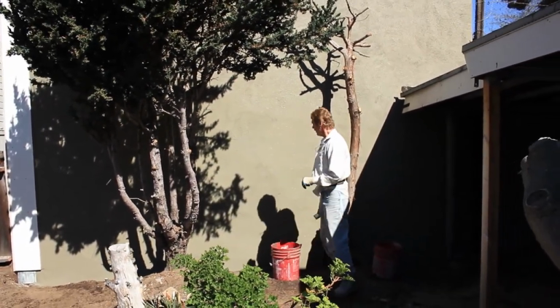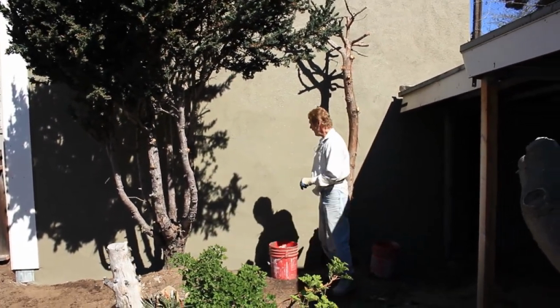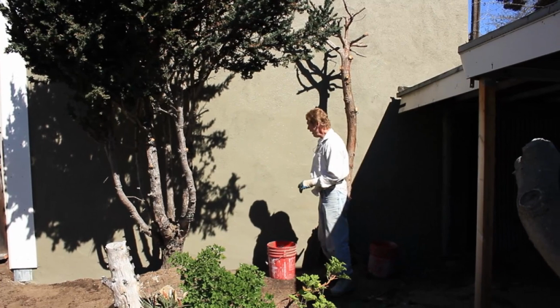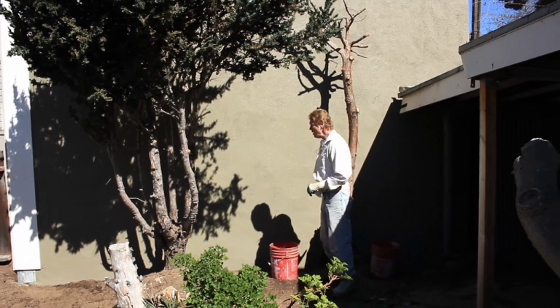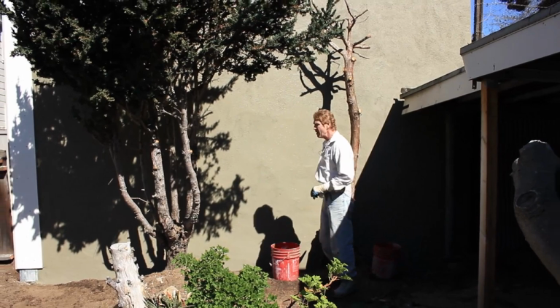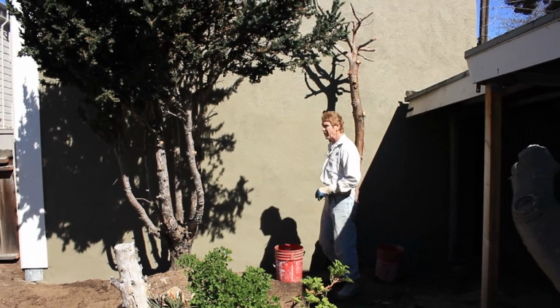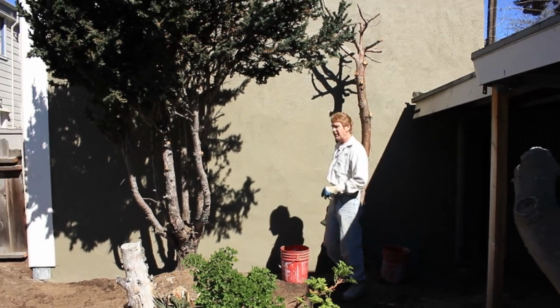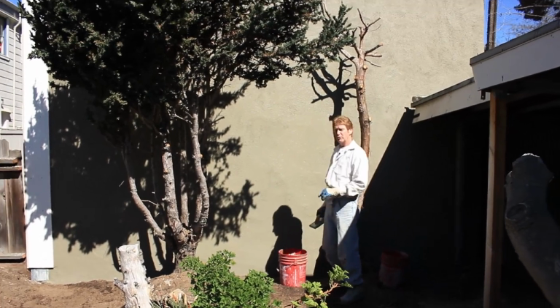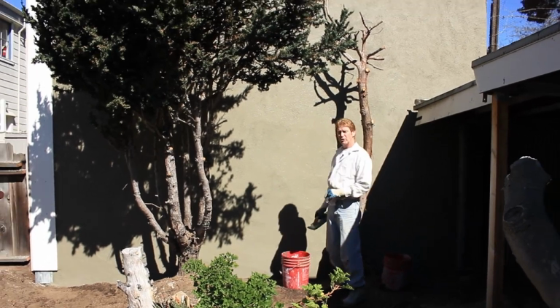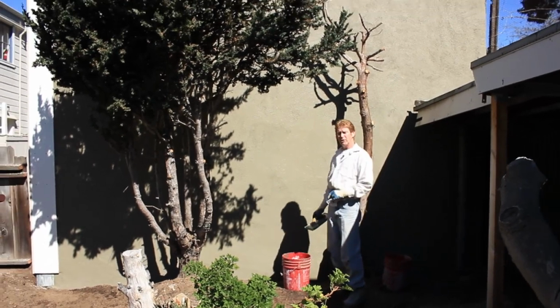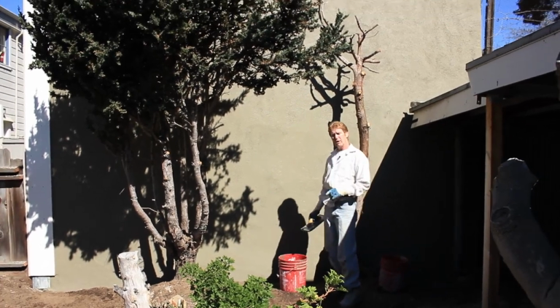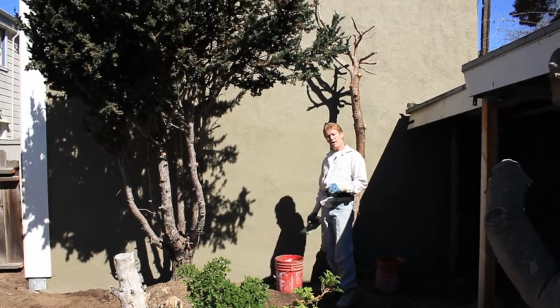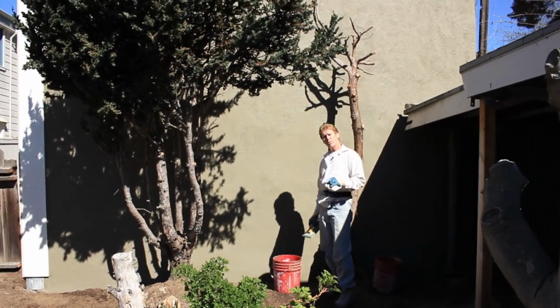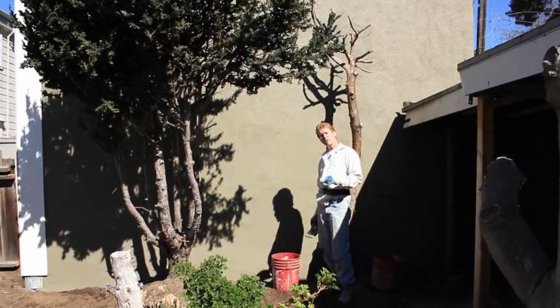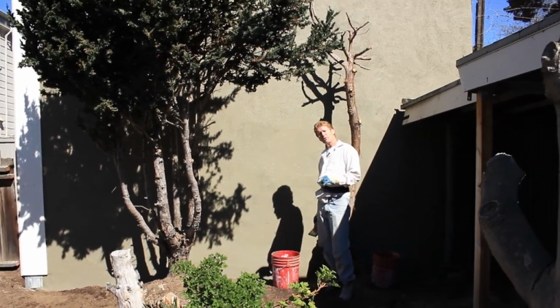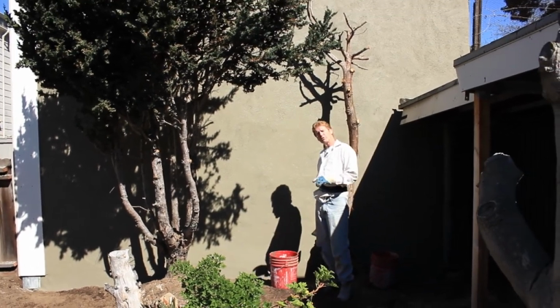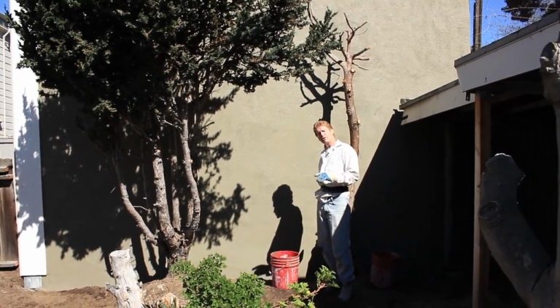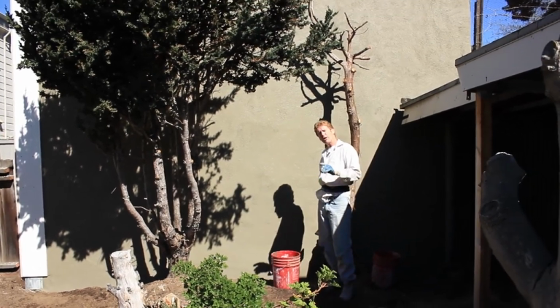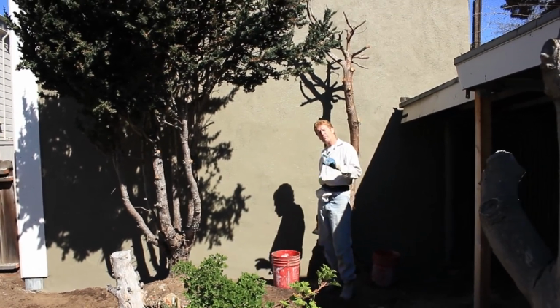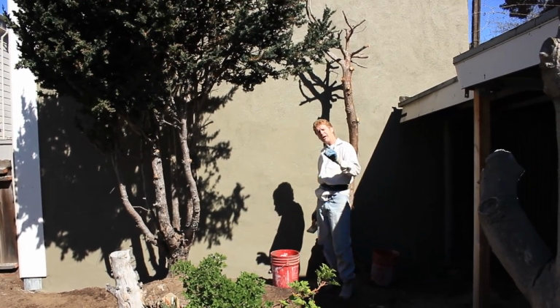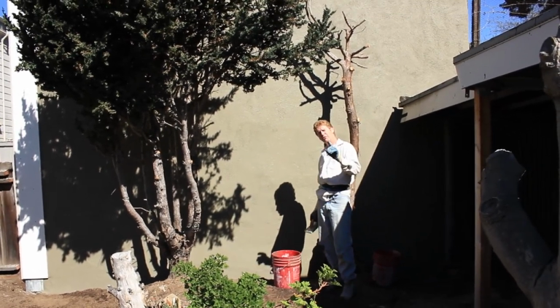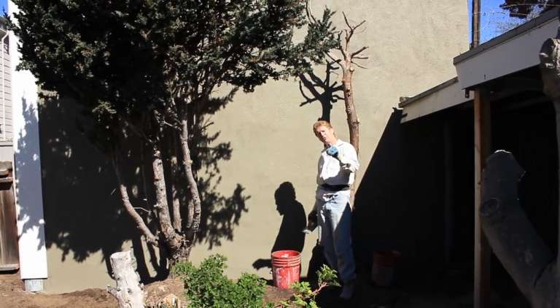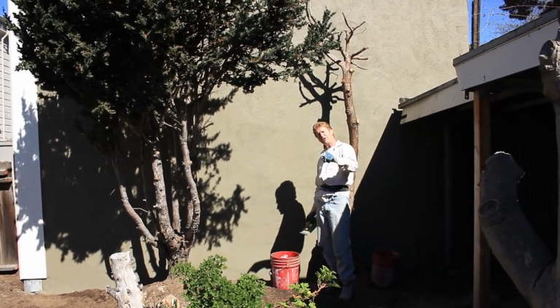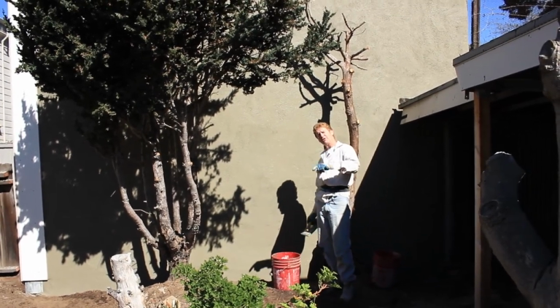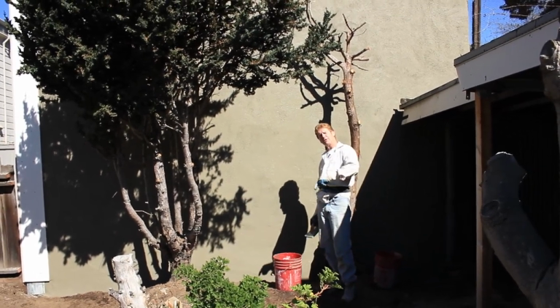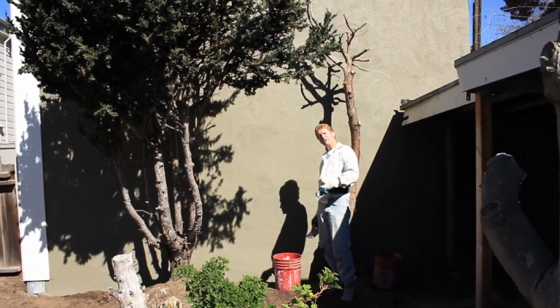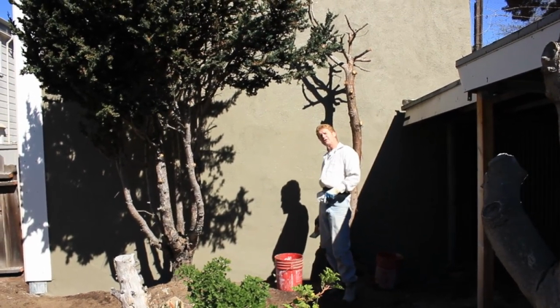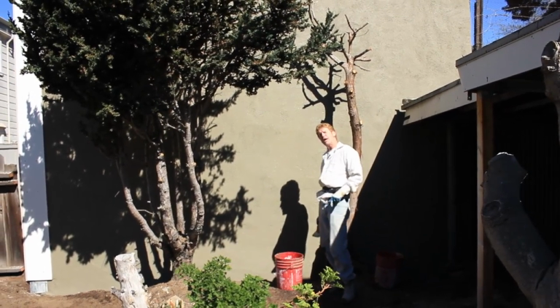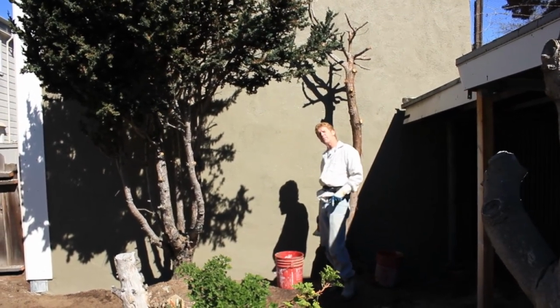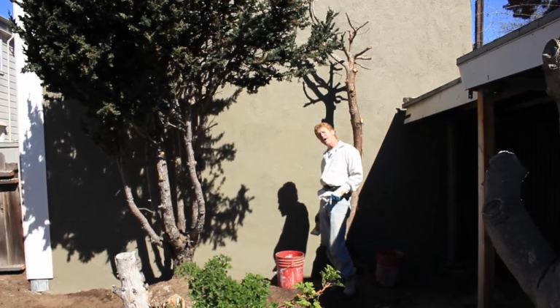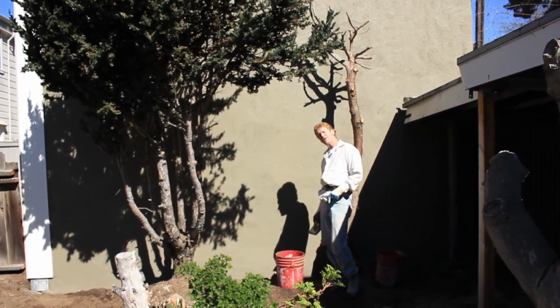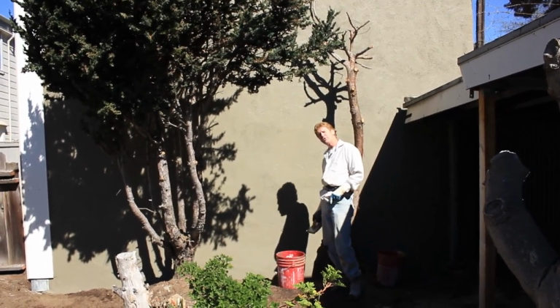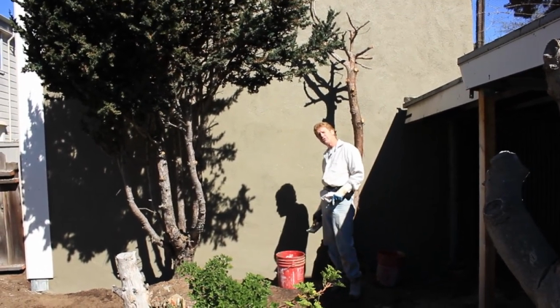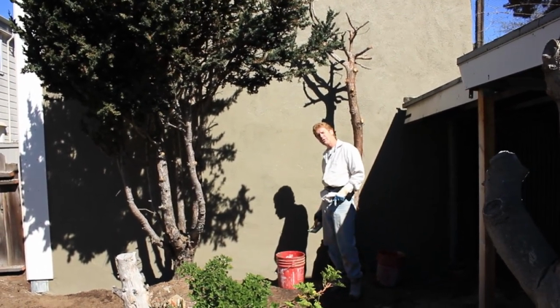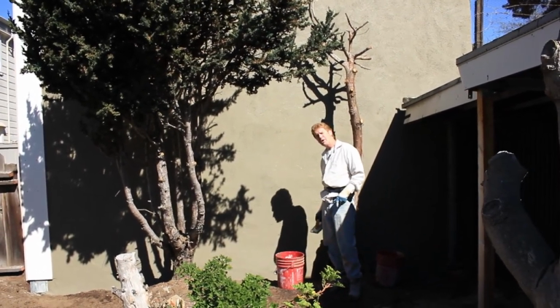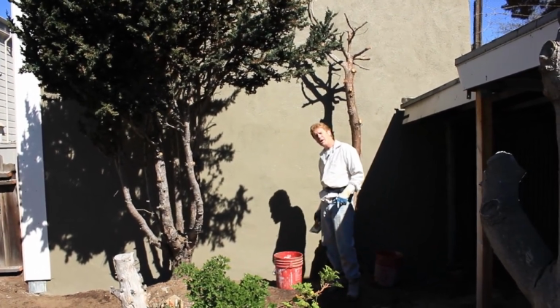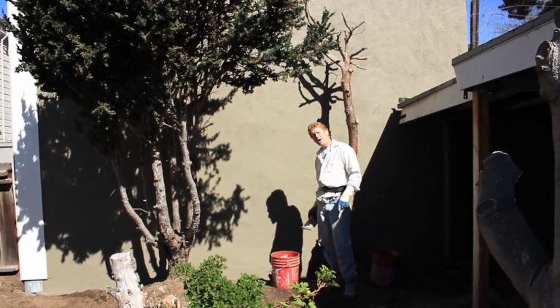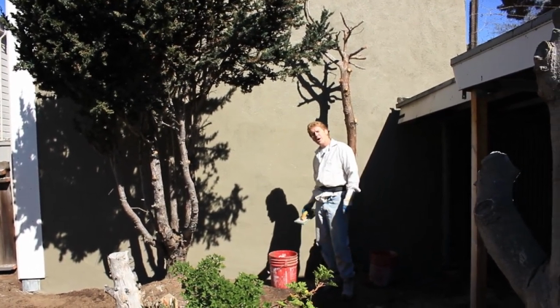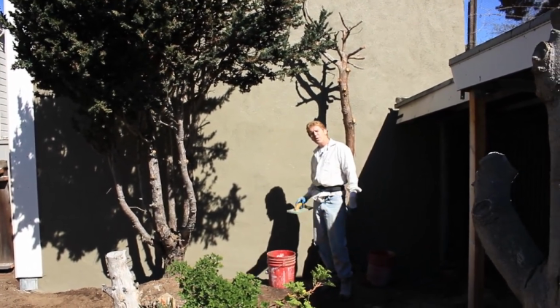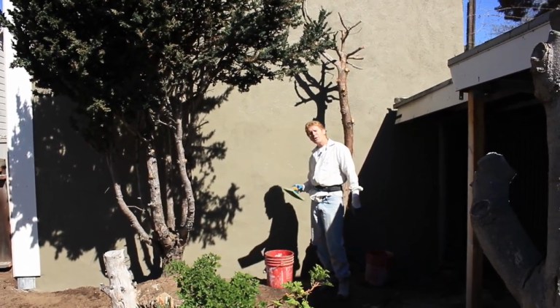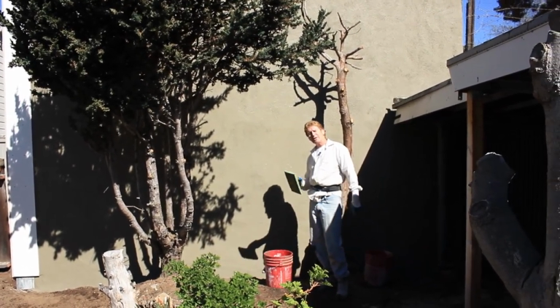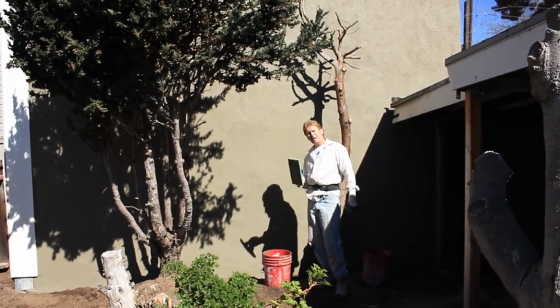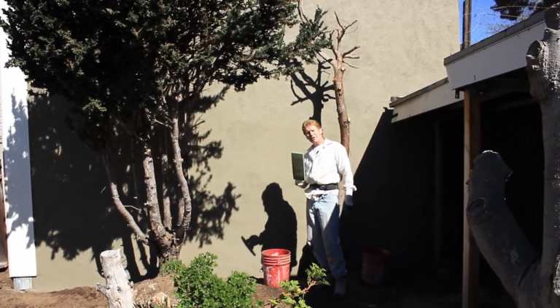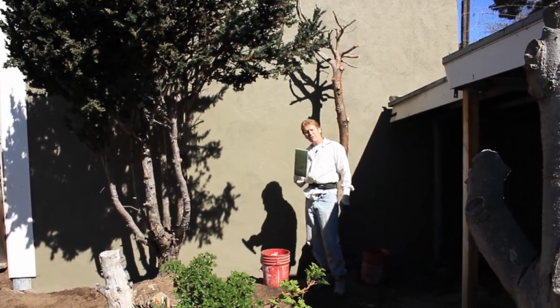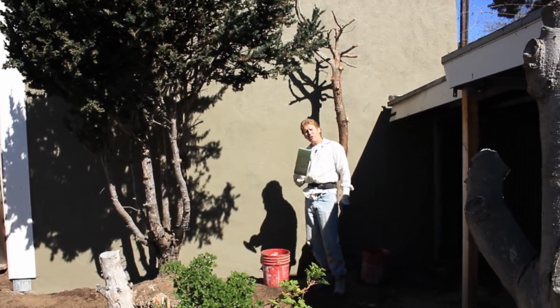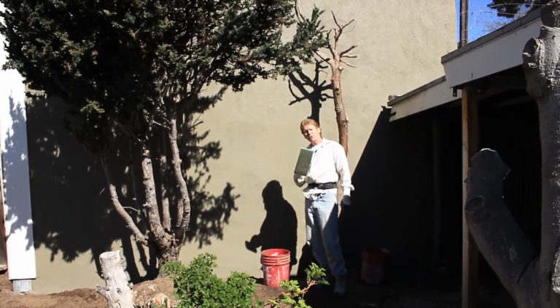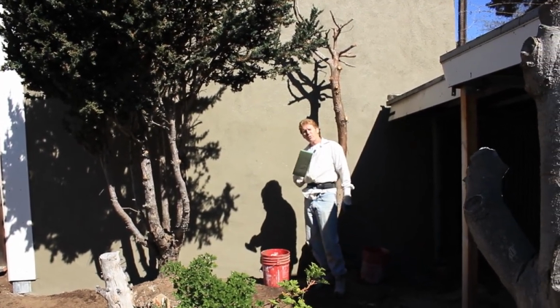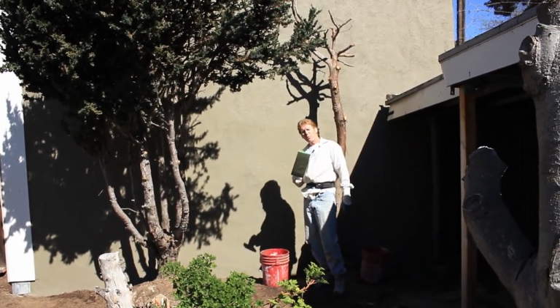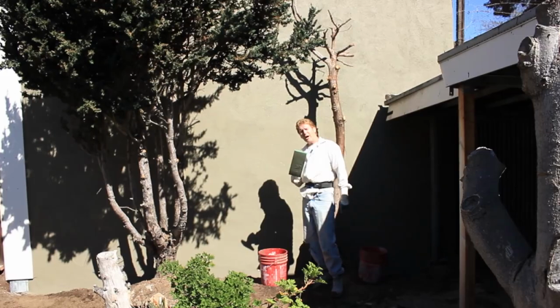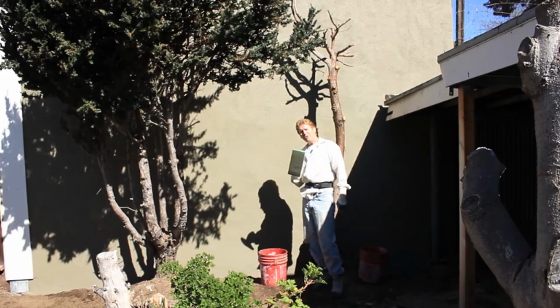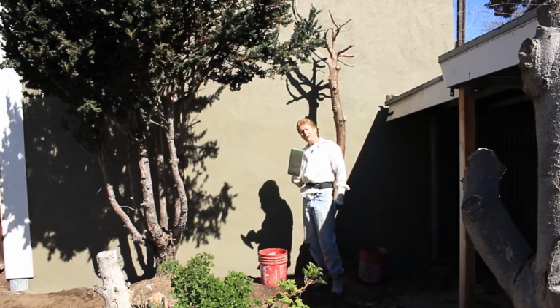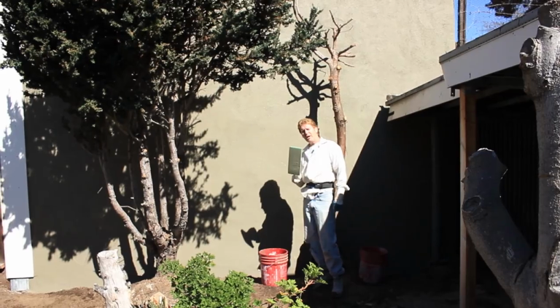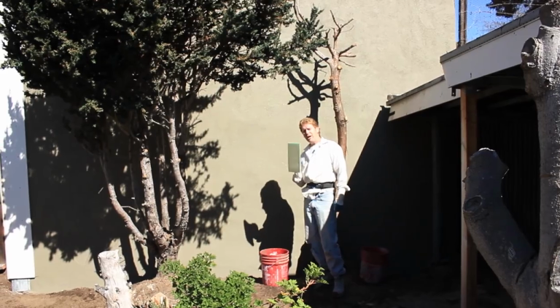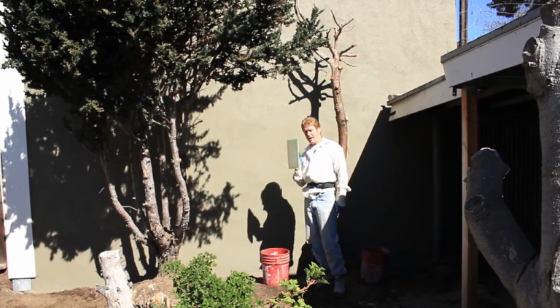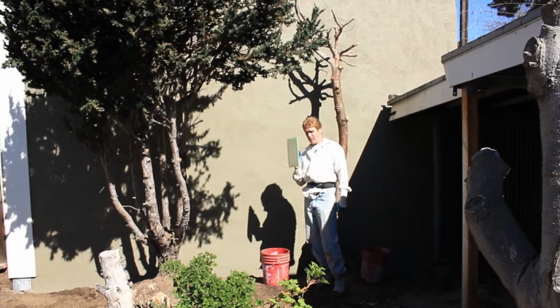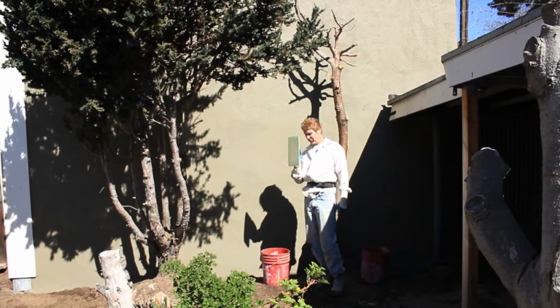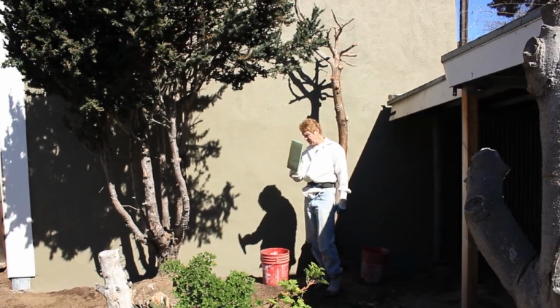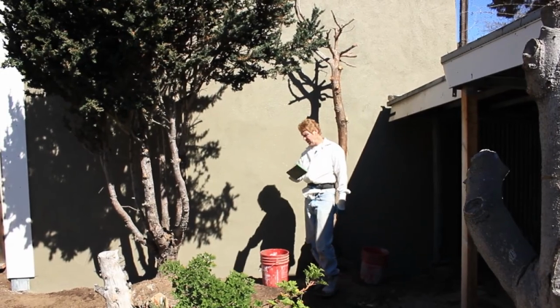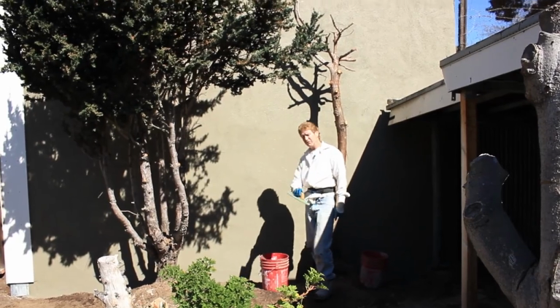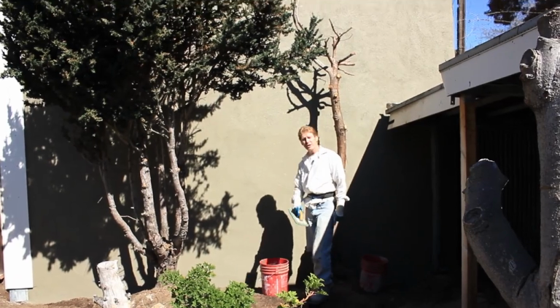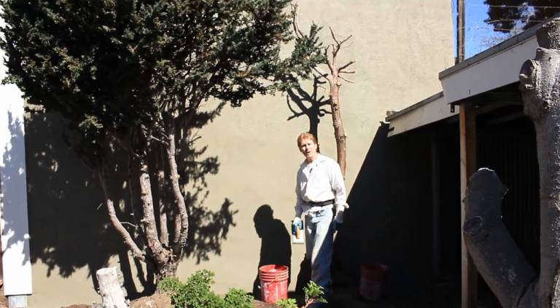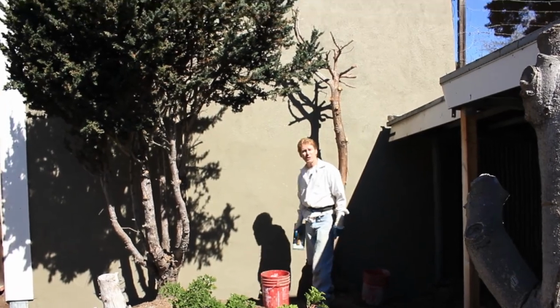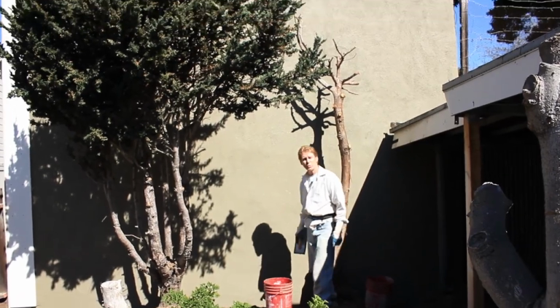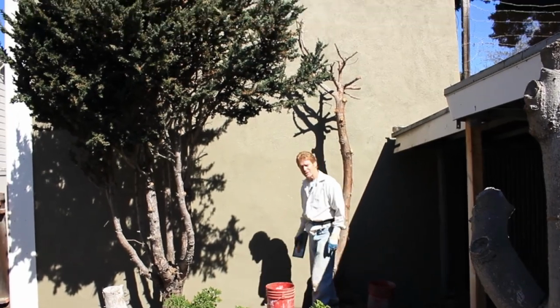My name is Kirk, I'm with Kirk Giordano Plastering, Jason on the camera as usual. We thank you folks for watching and we'll see you guys on the next one.